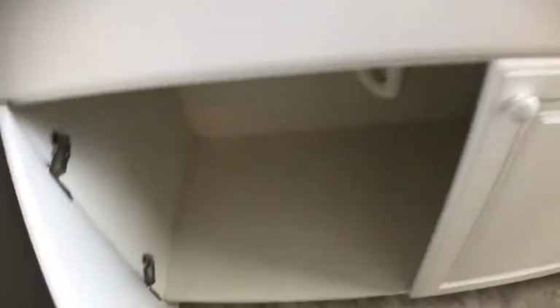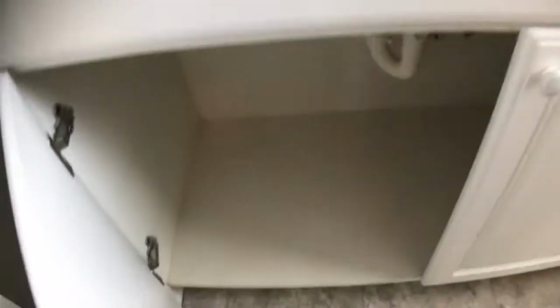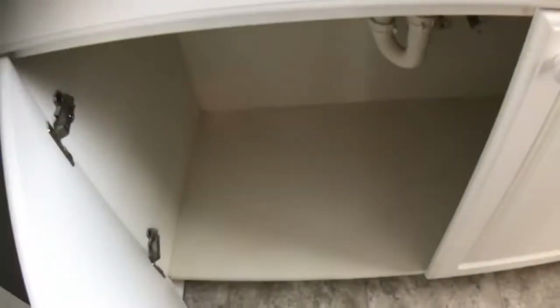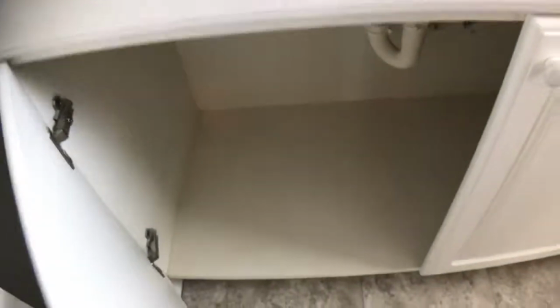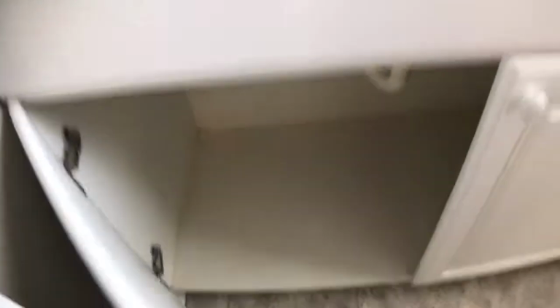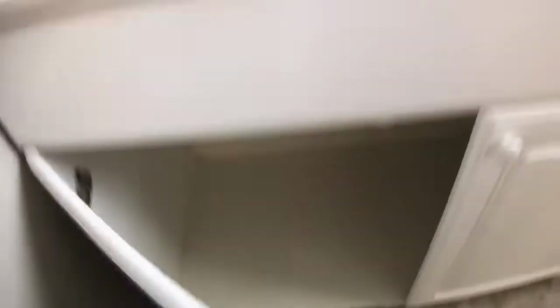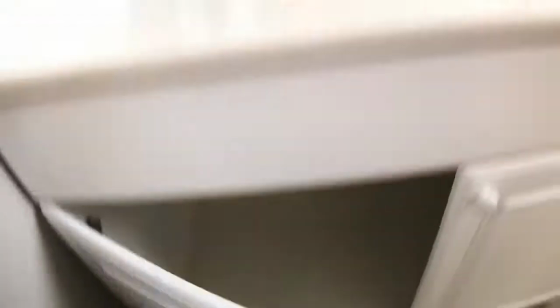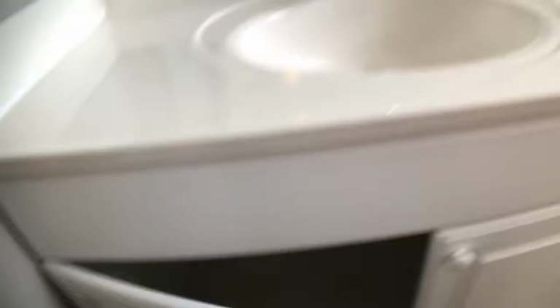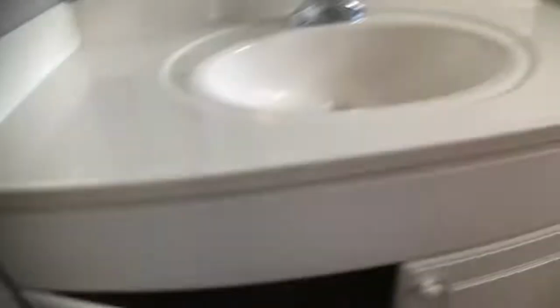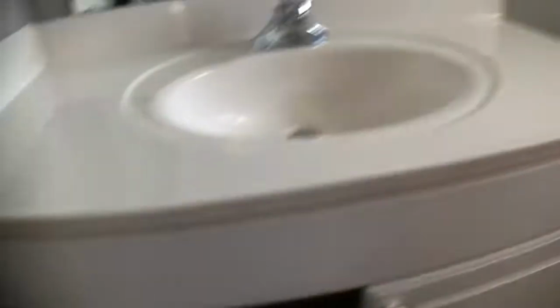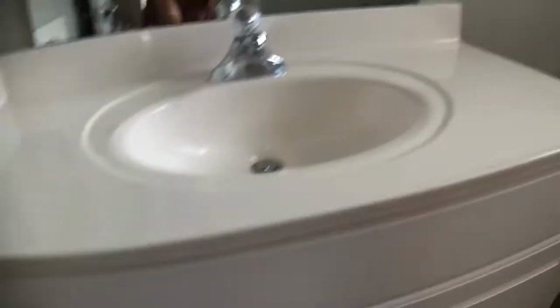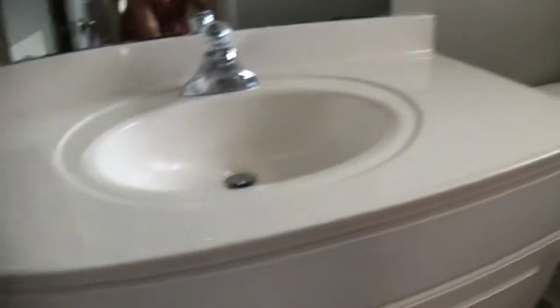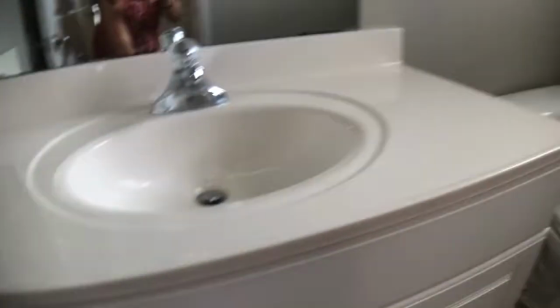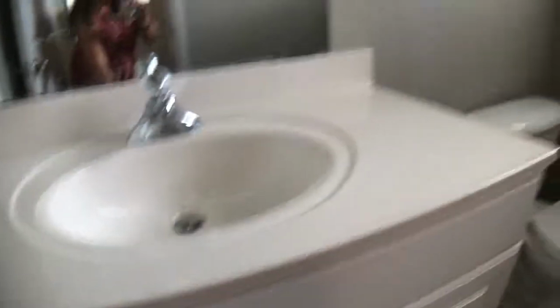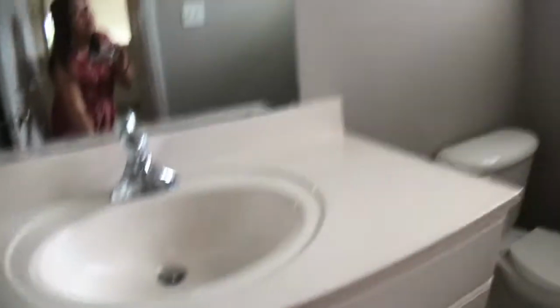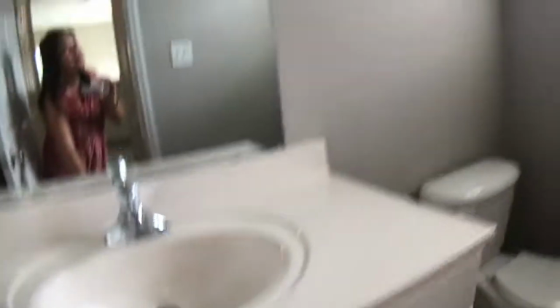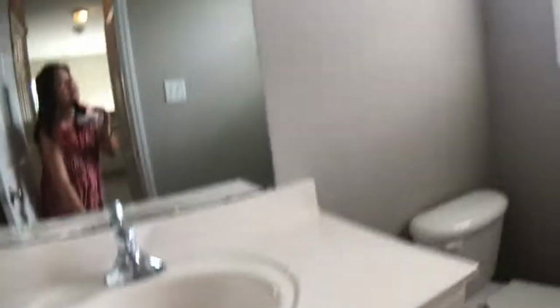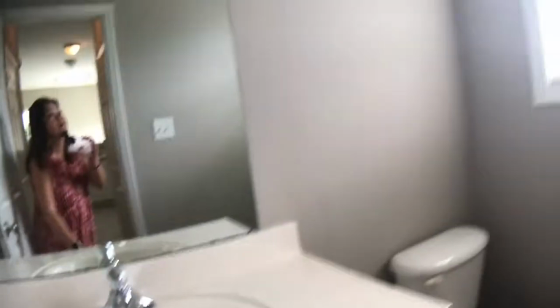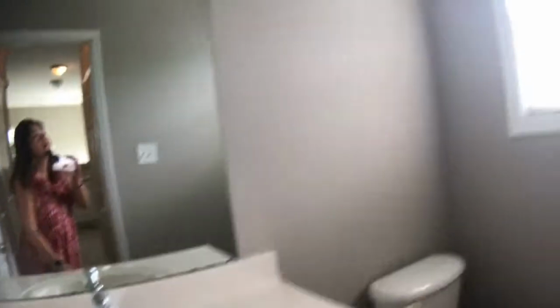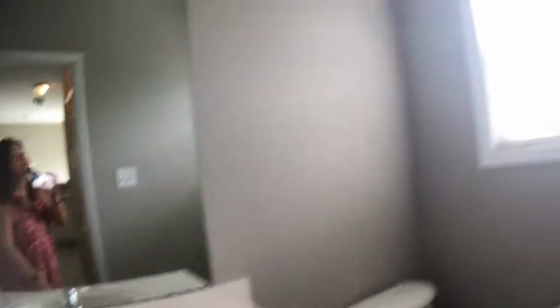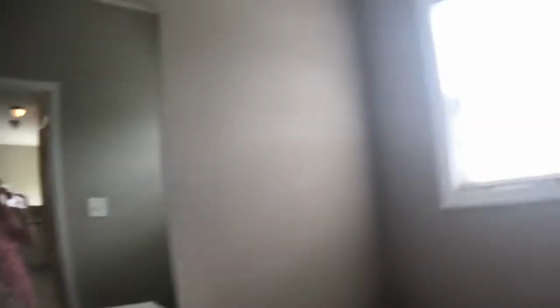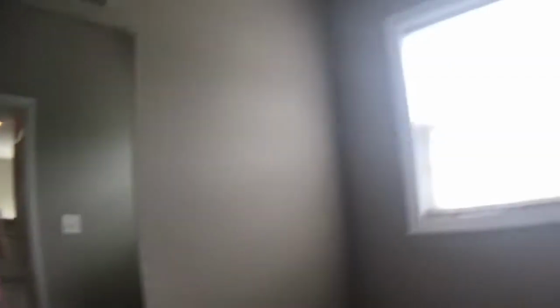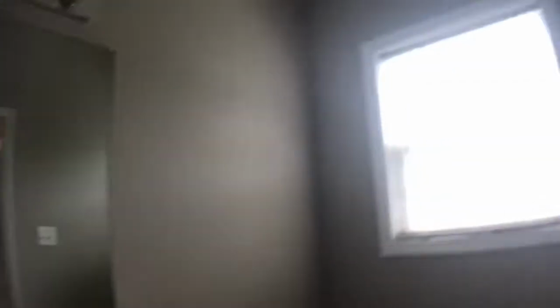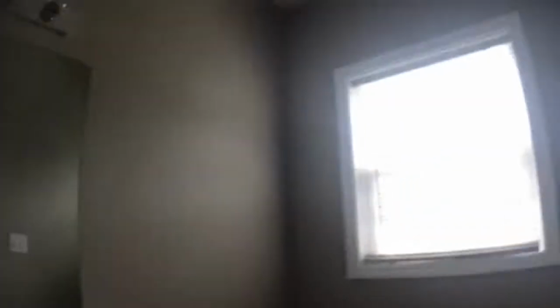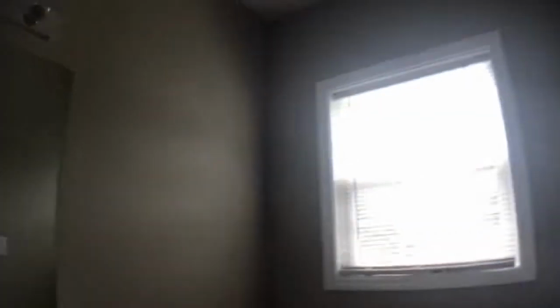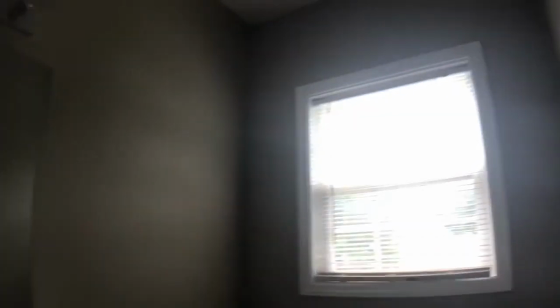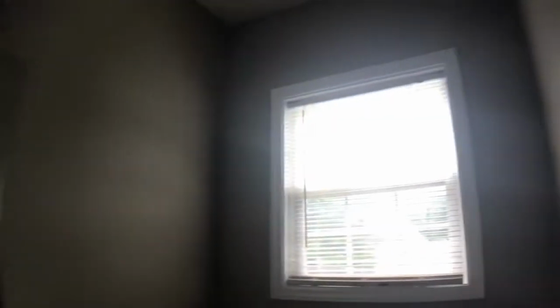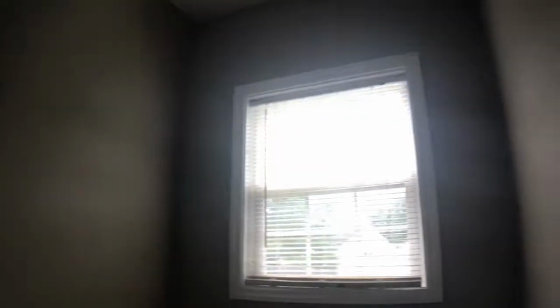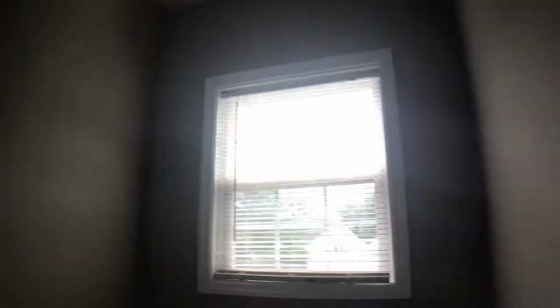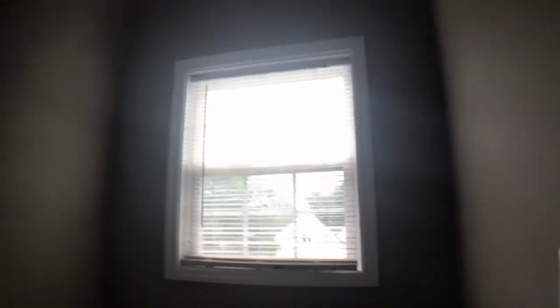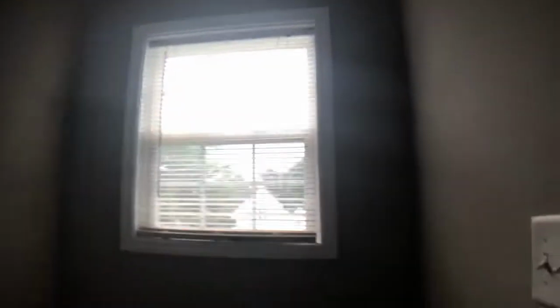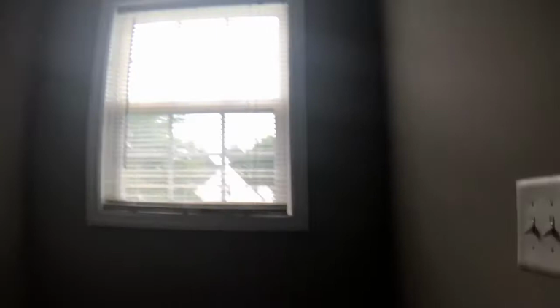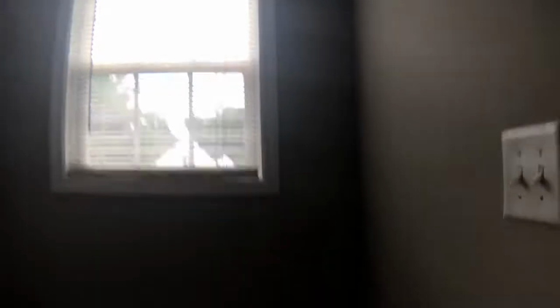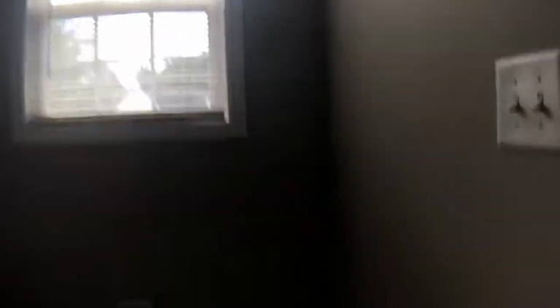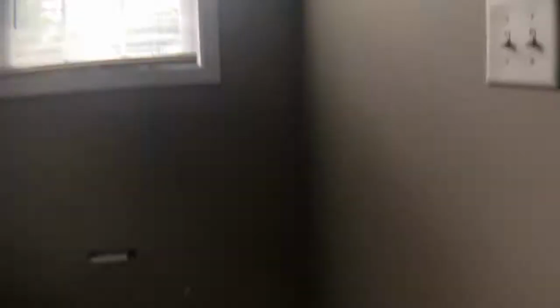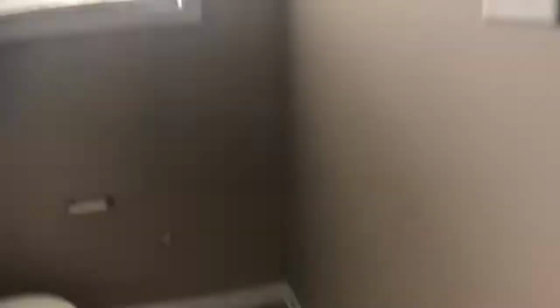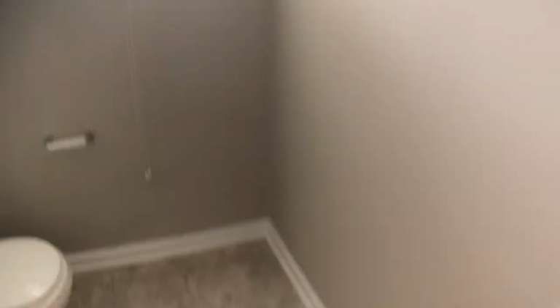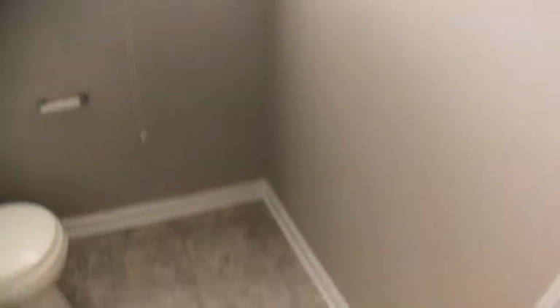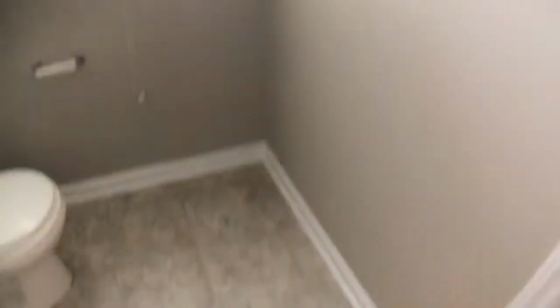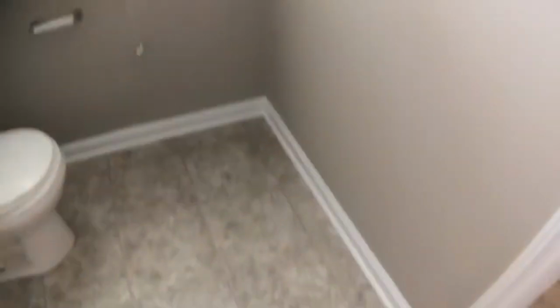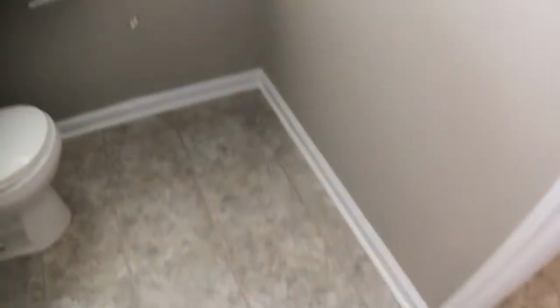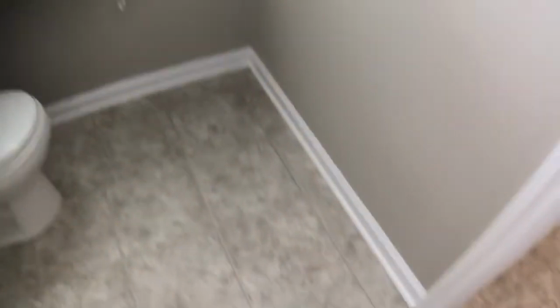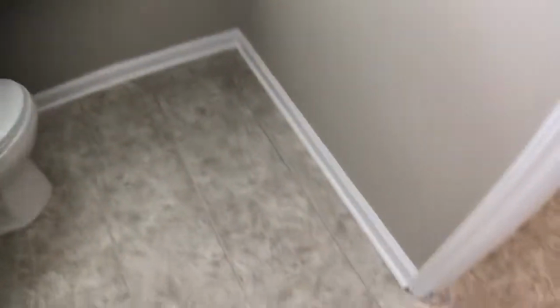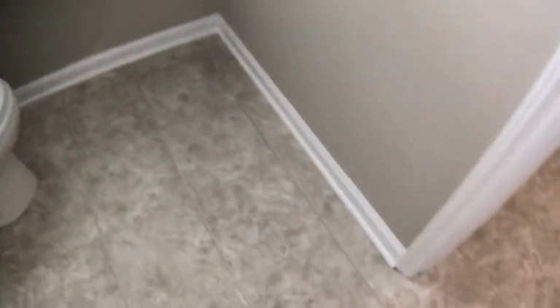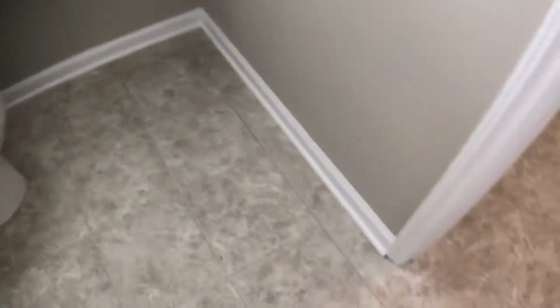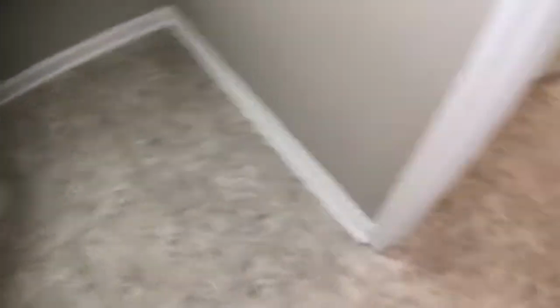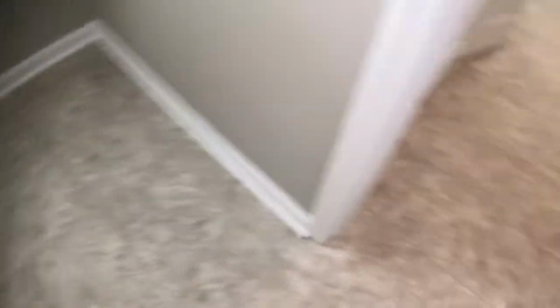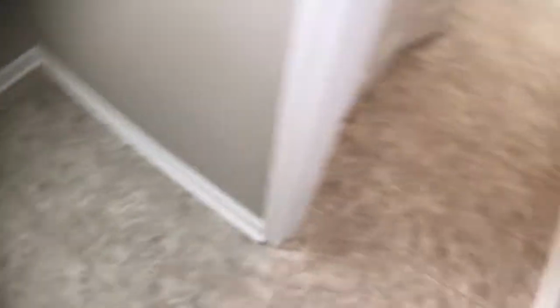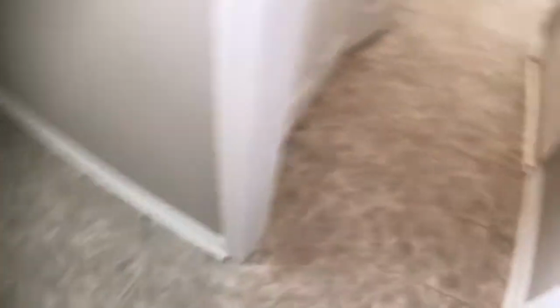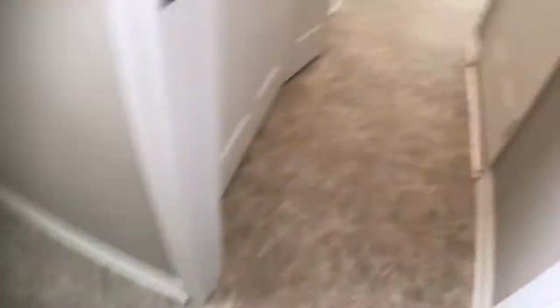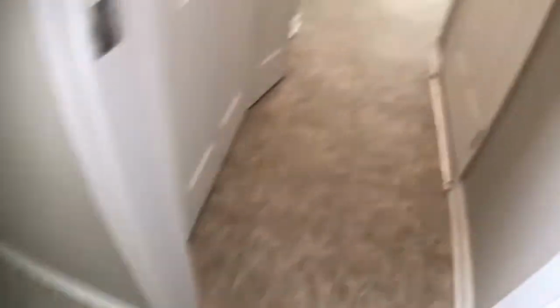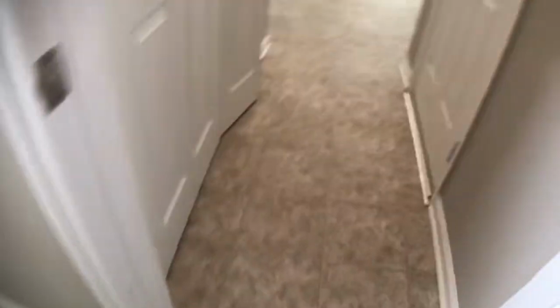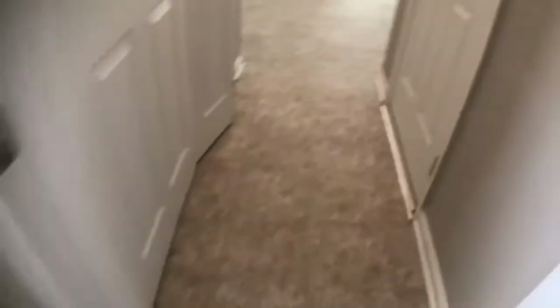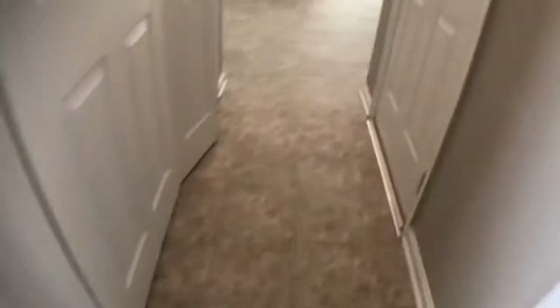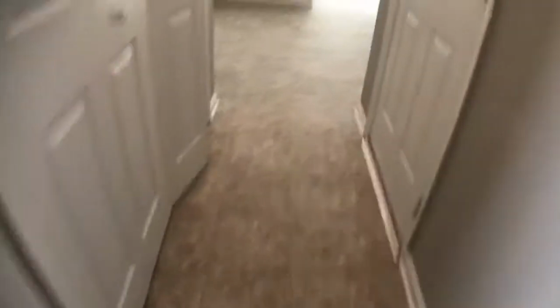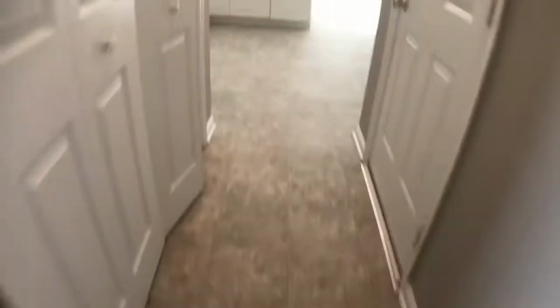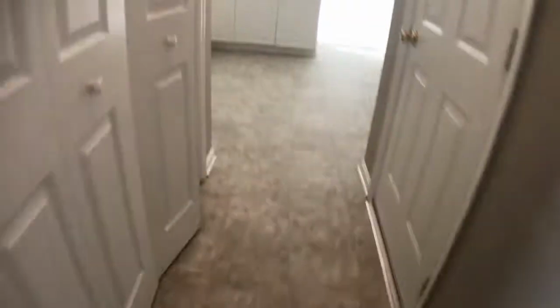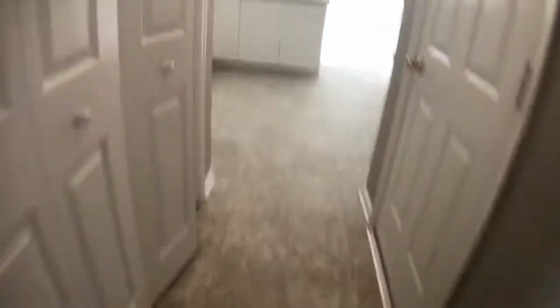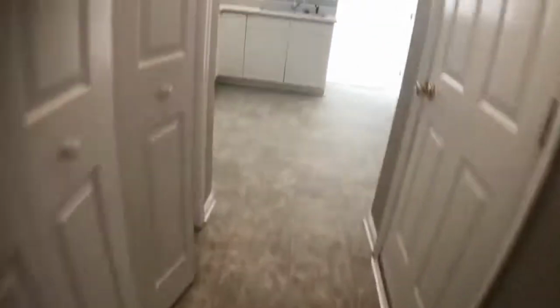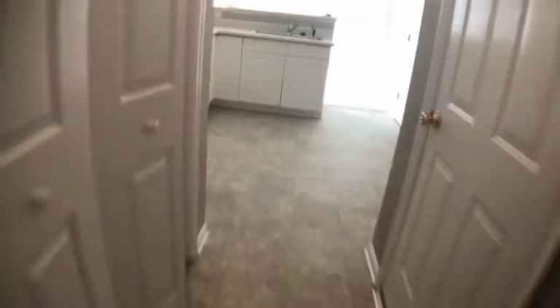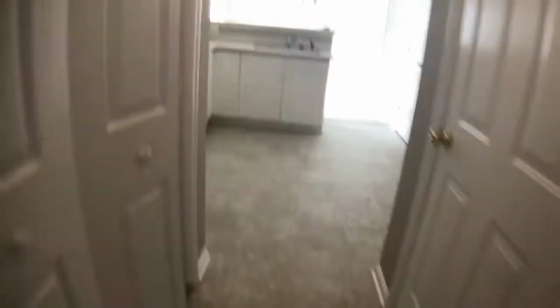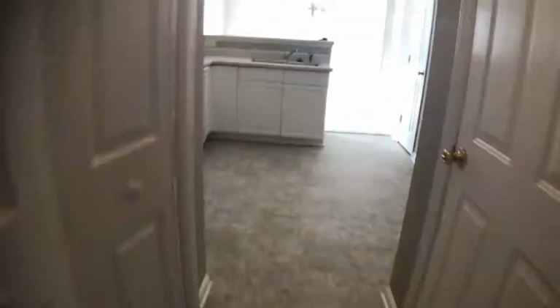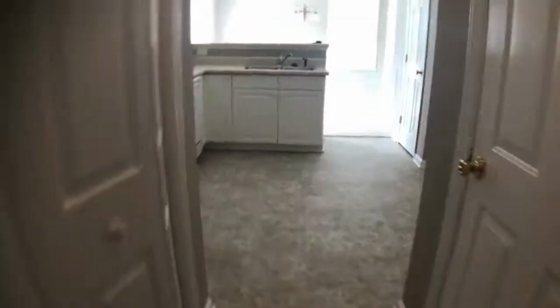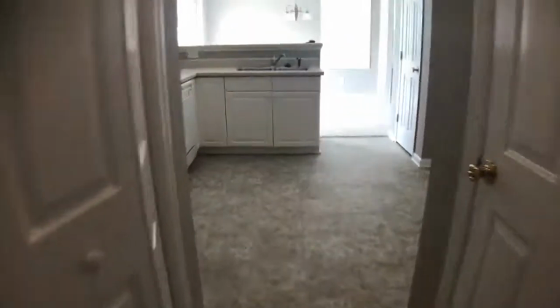Alright, half bath. All the paint in the house looks pretty good.